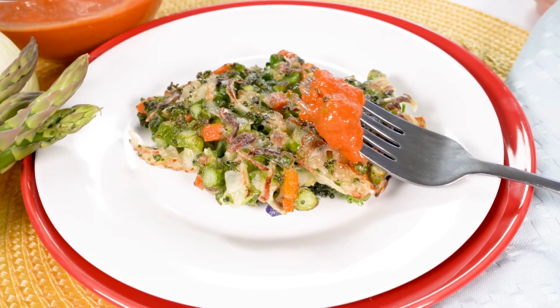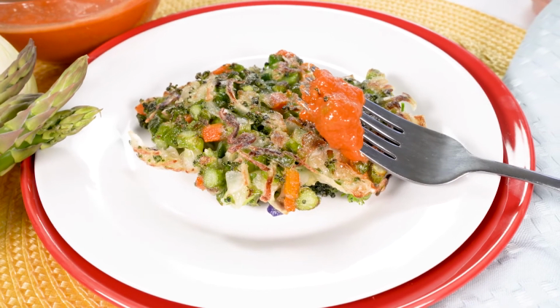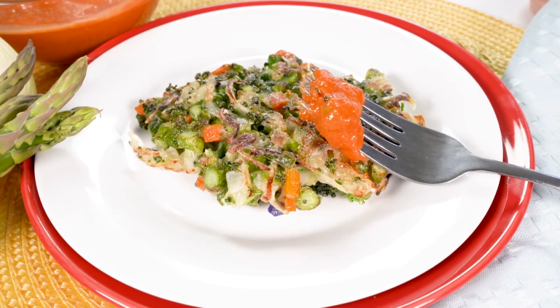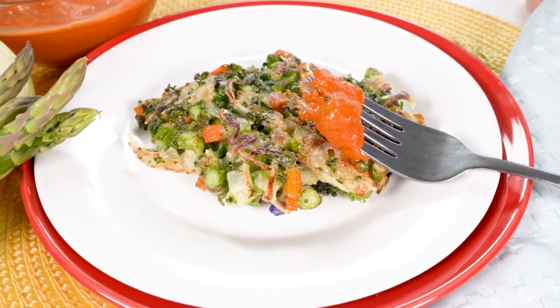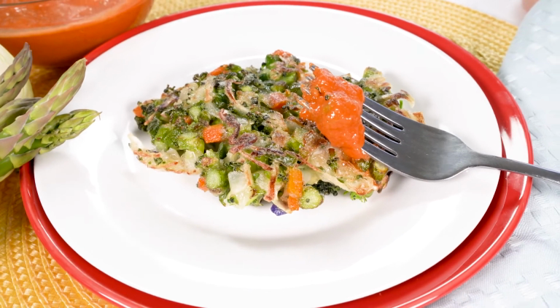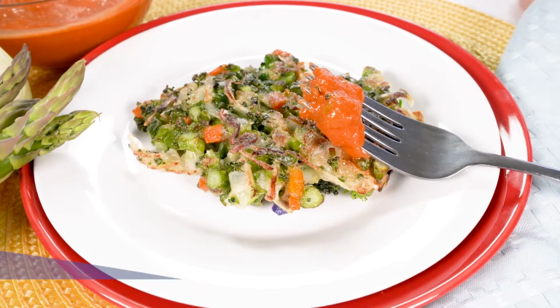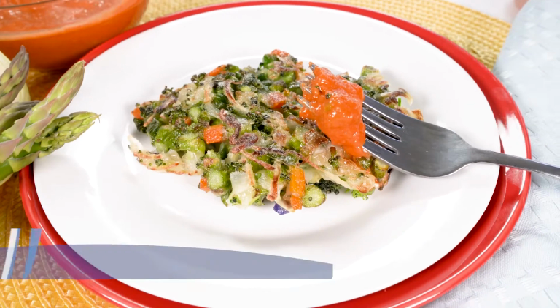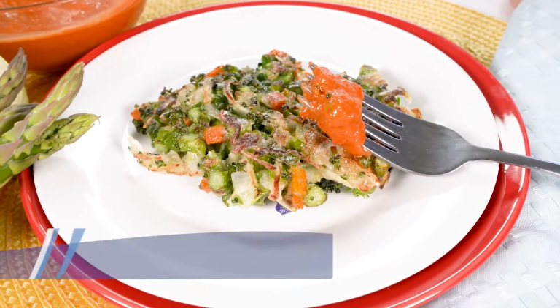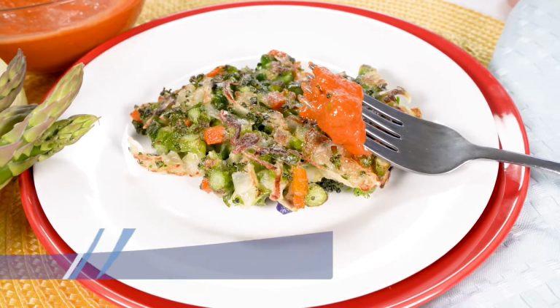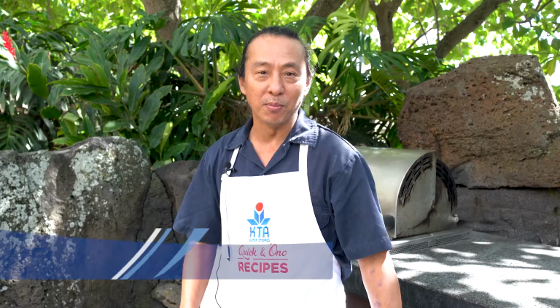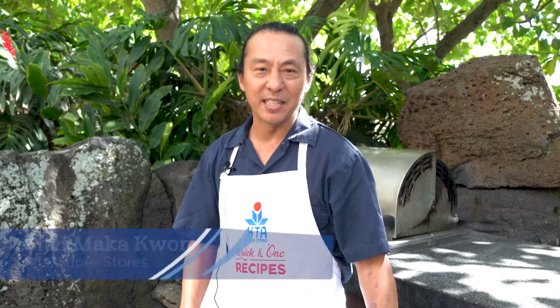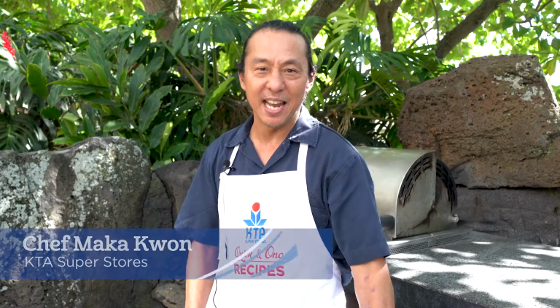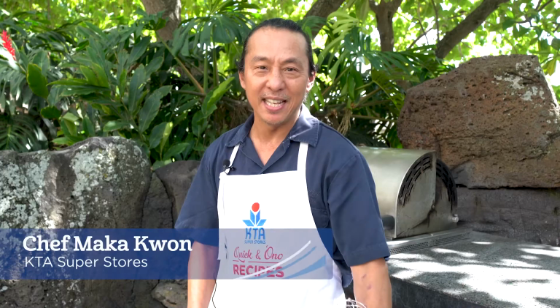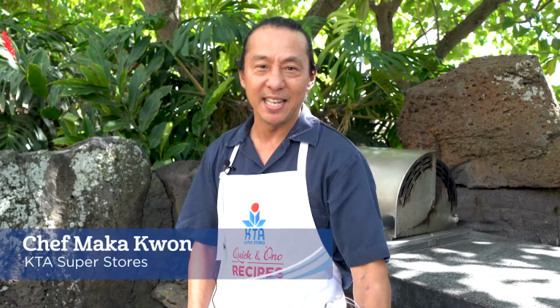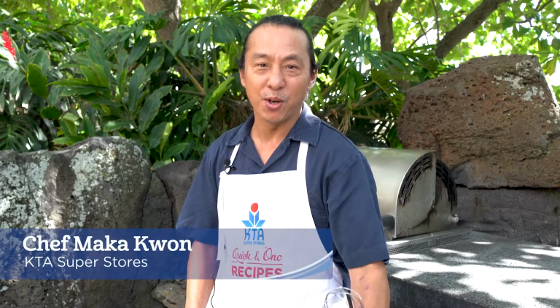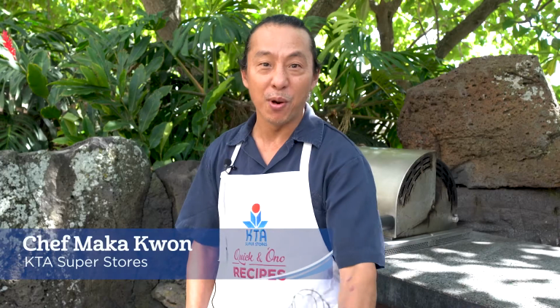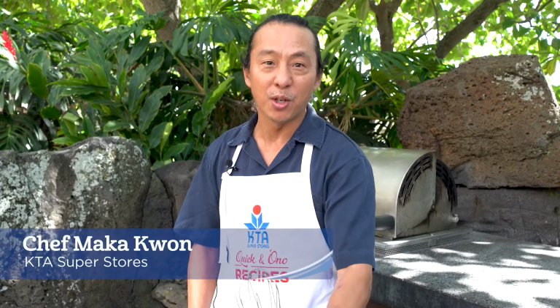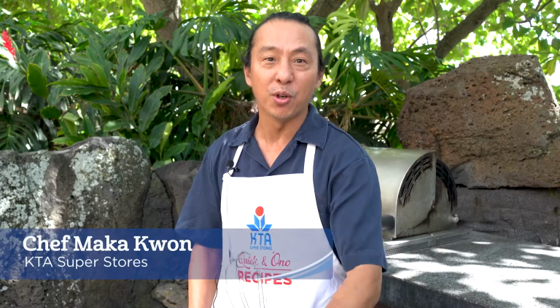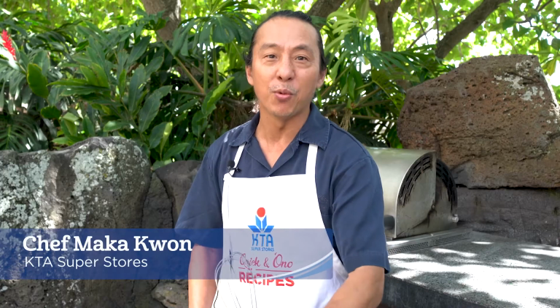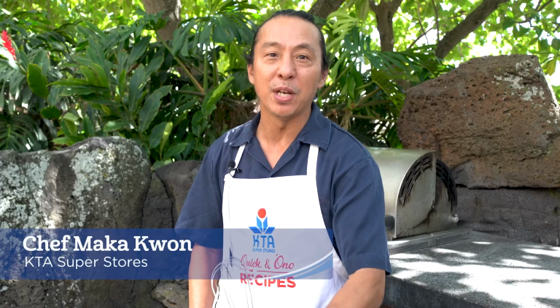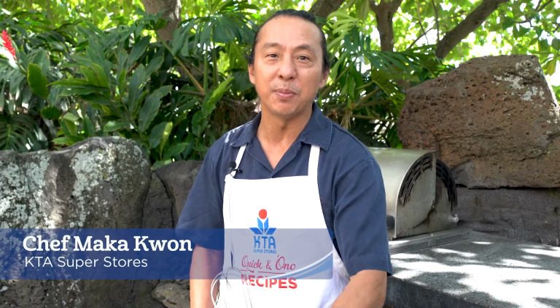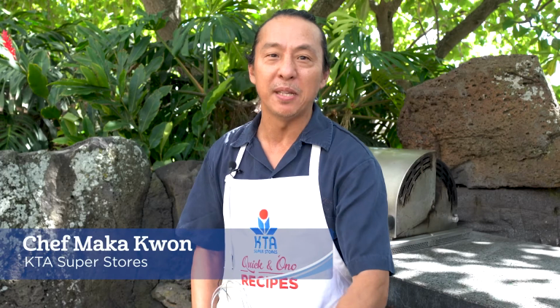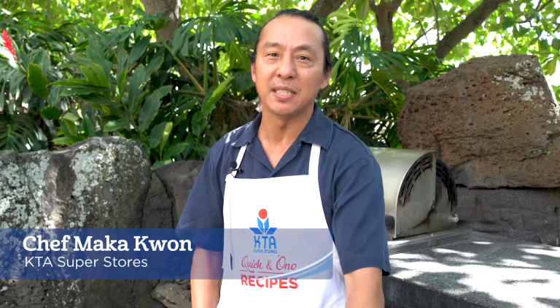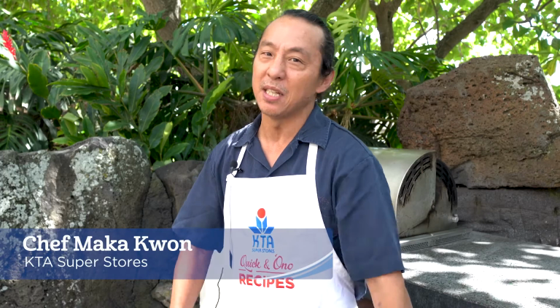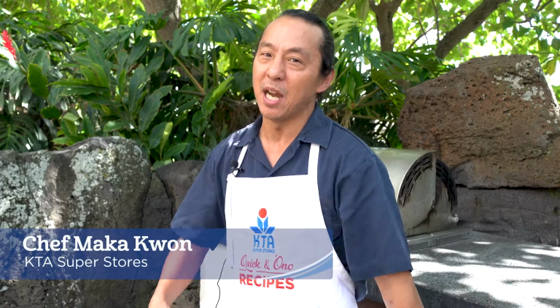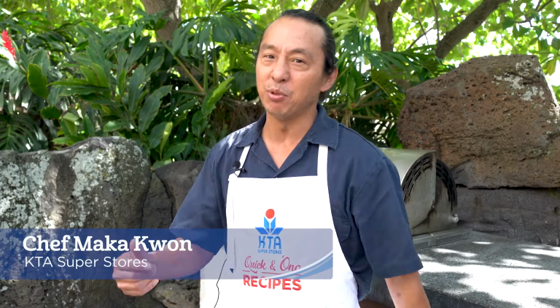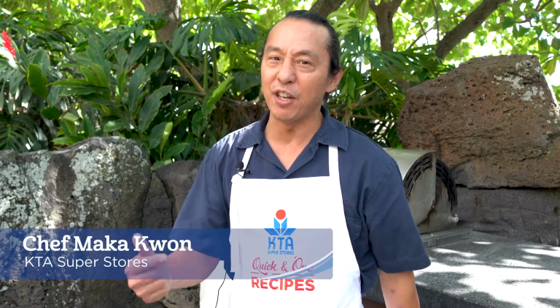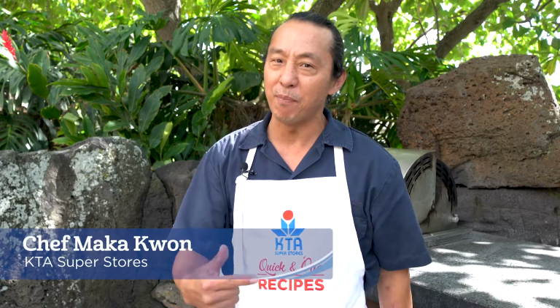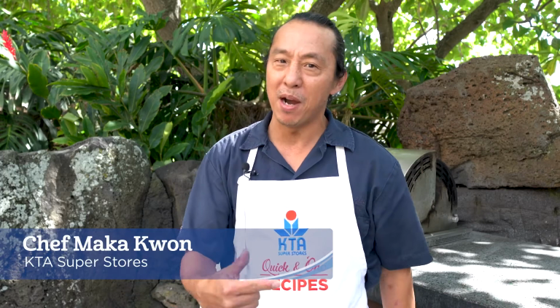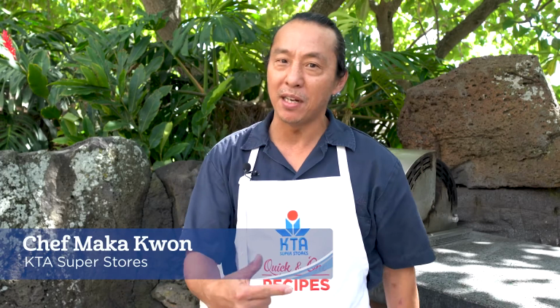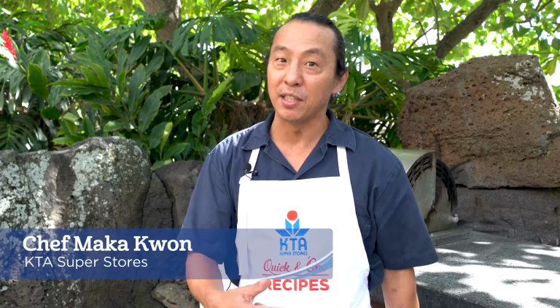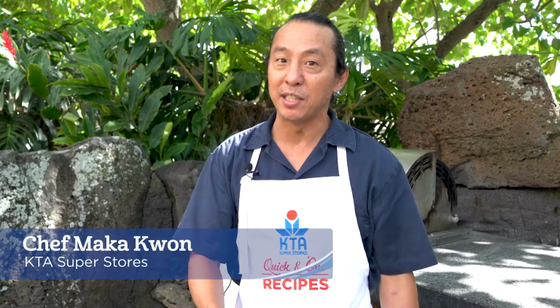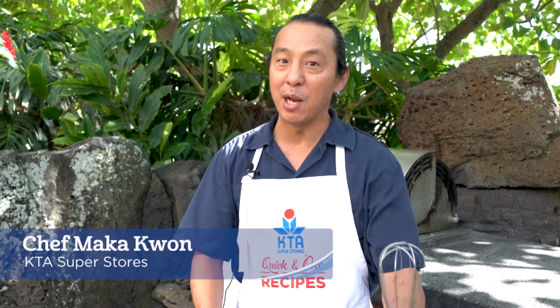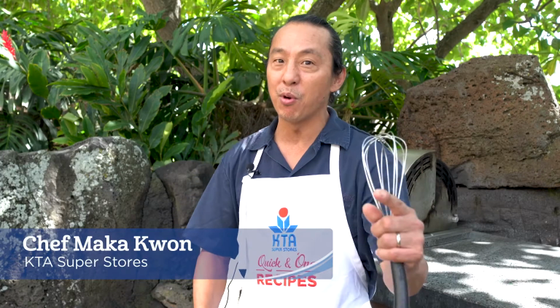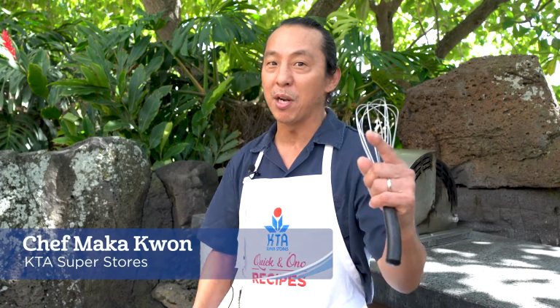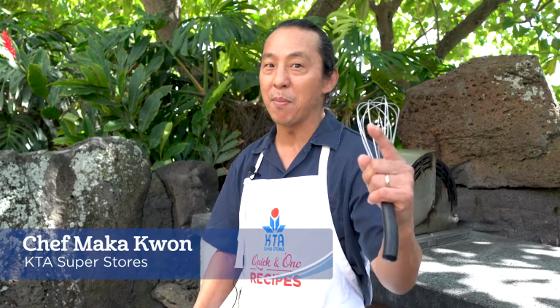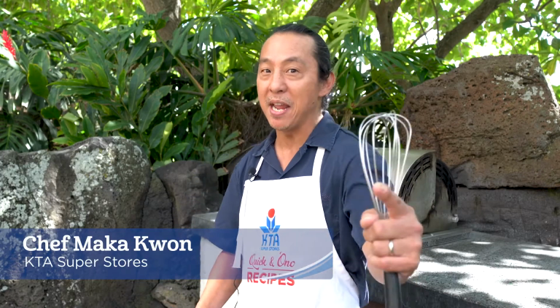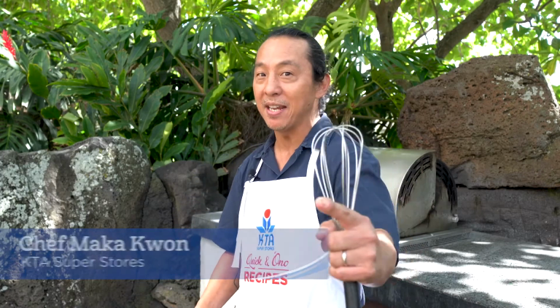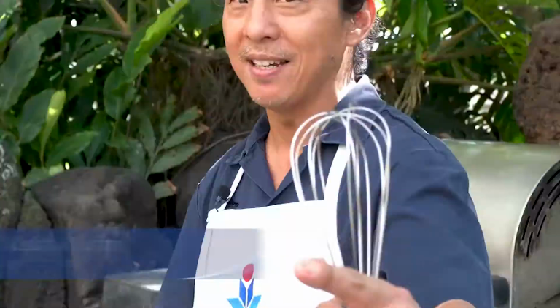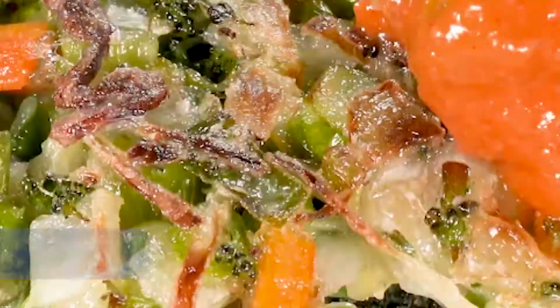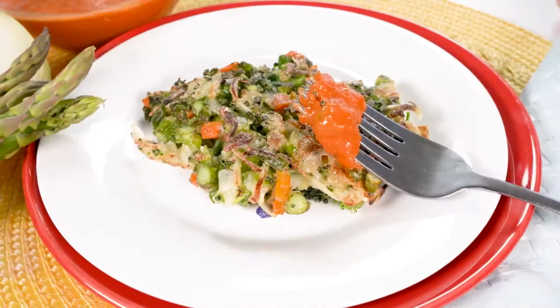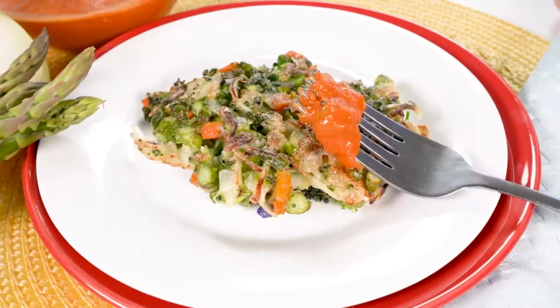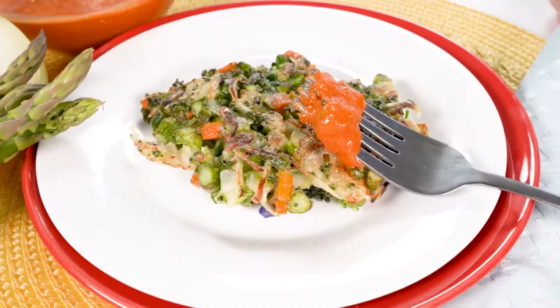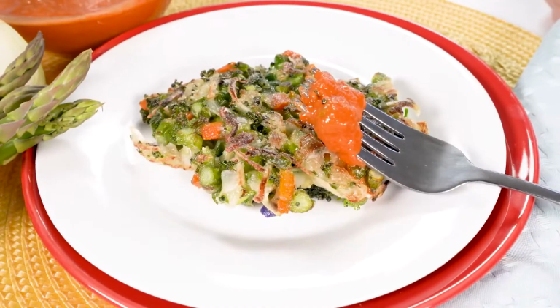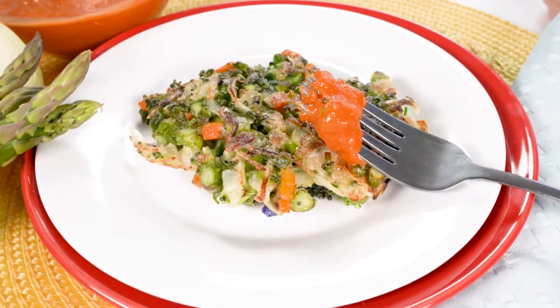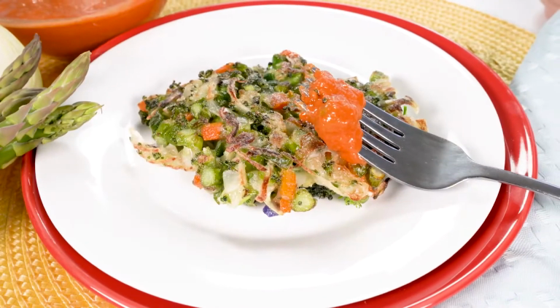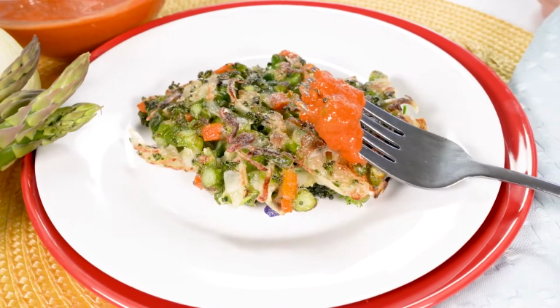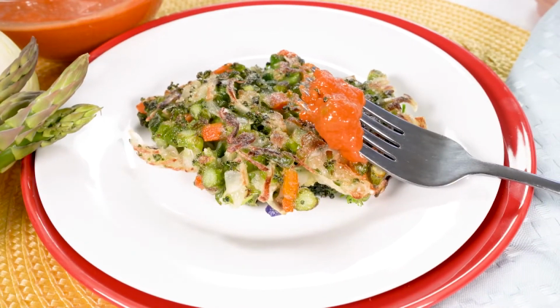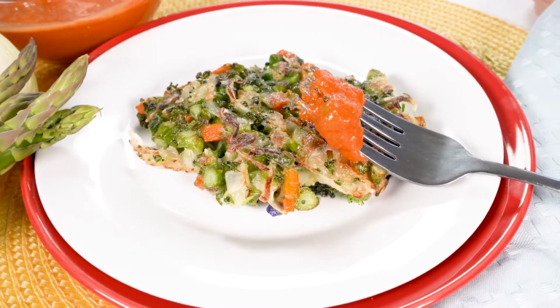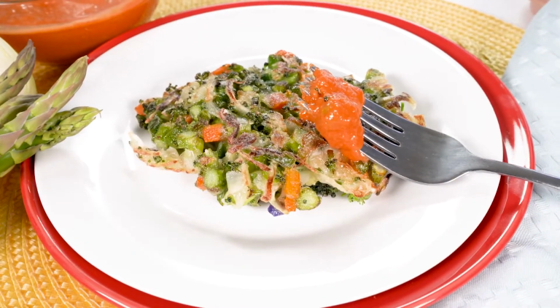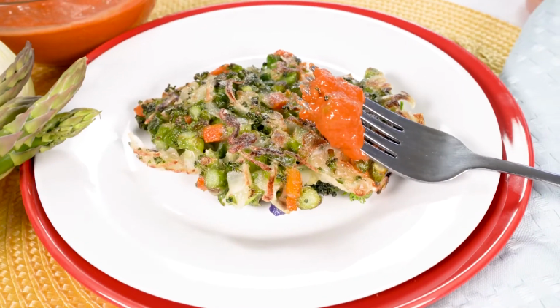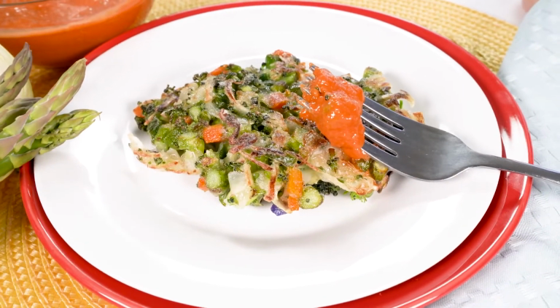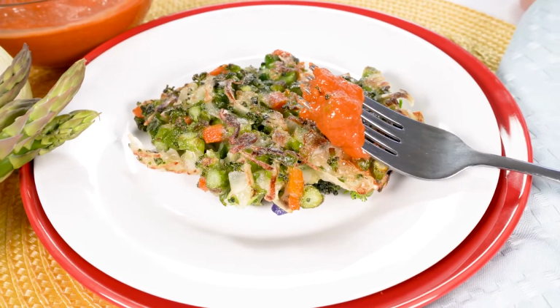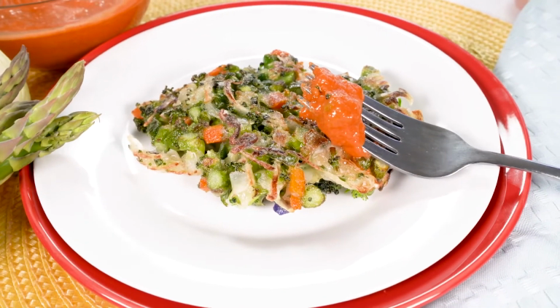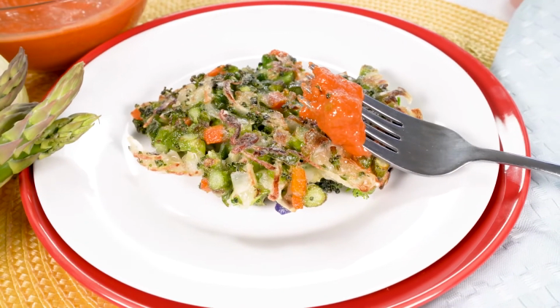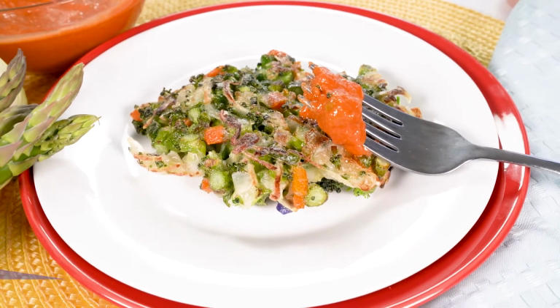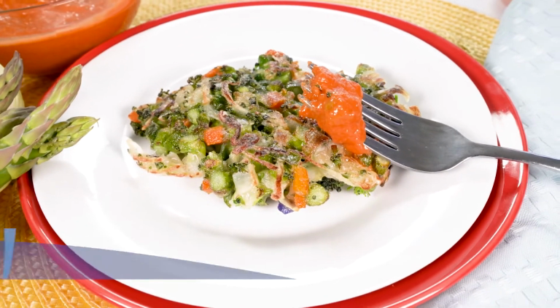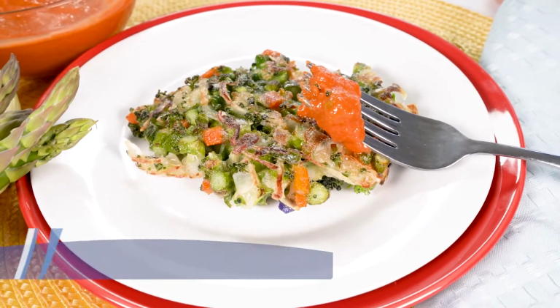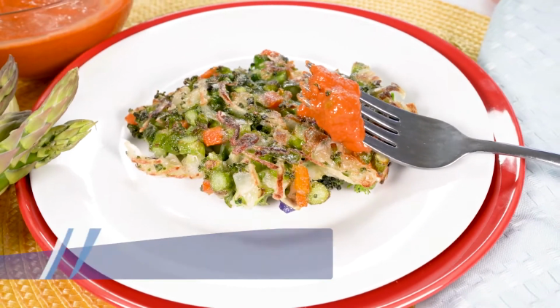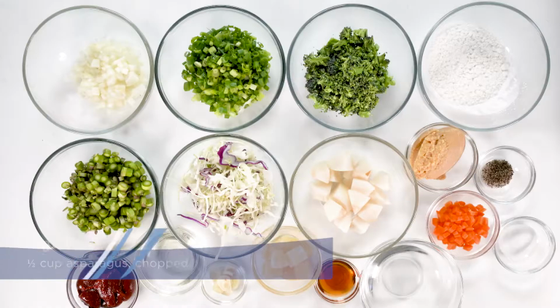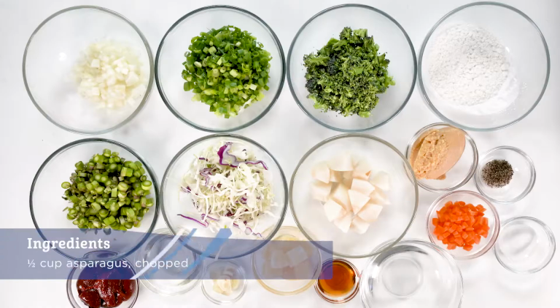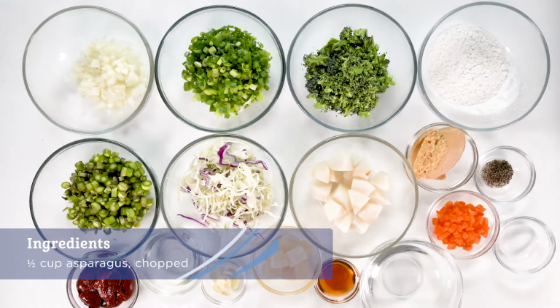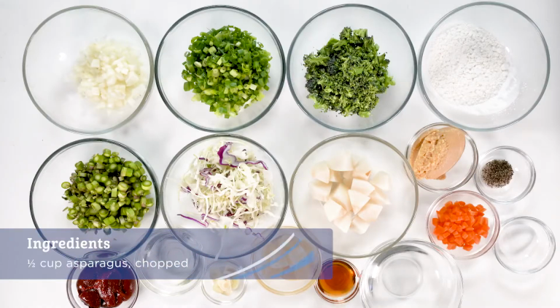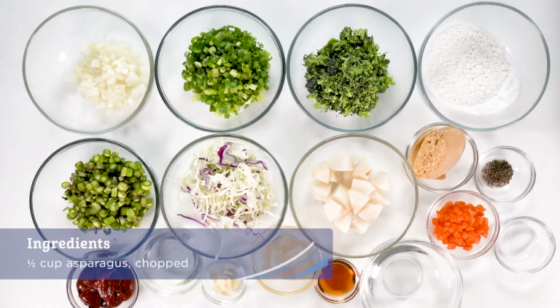Hello, welcome to K-Tay Quick and Easy Recipes. I'm Chef Maka, and today we're gonna make vegetable pancakes with kimchi sauce. Let's go.